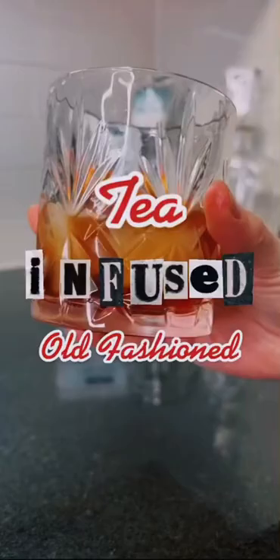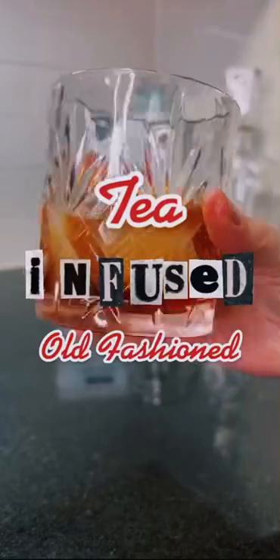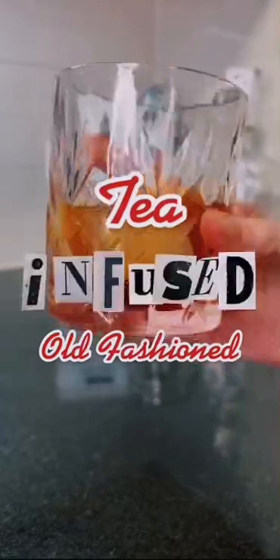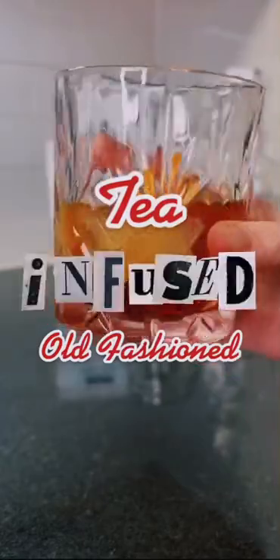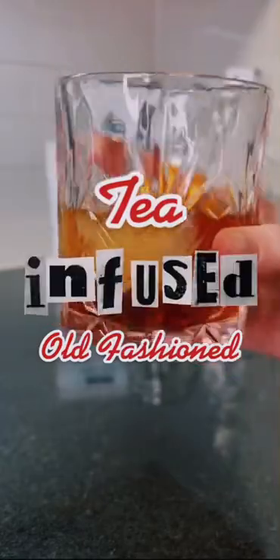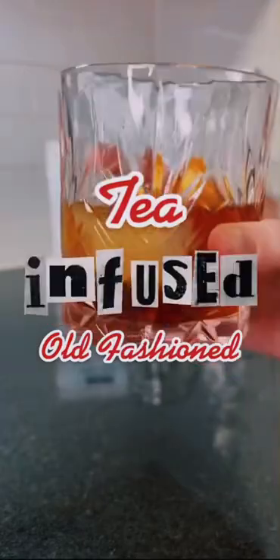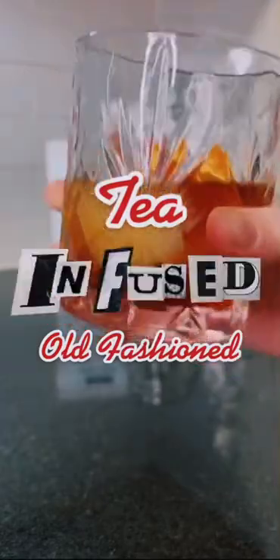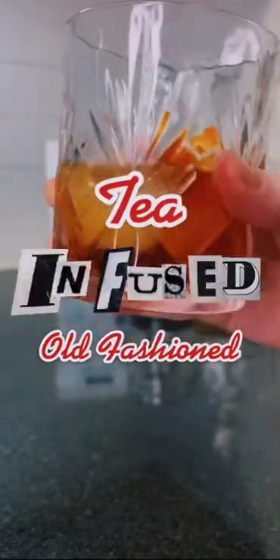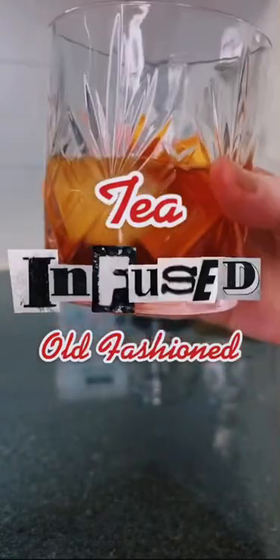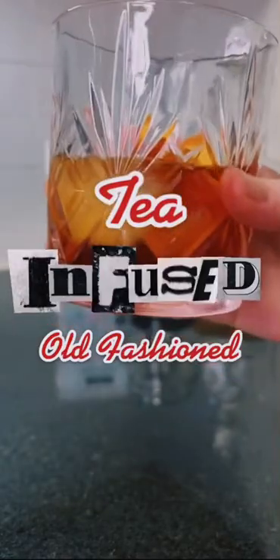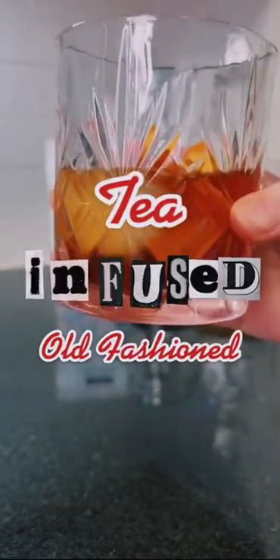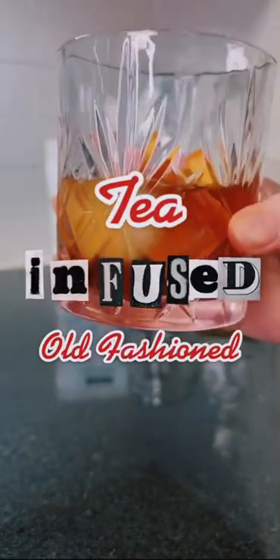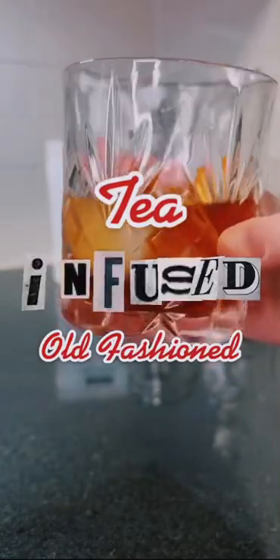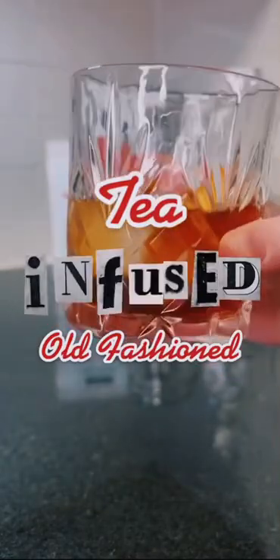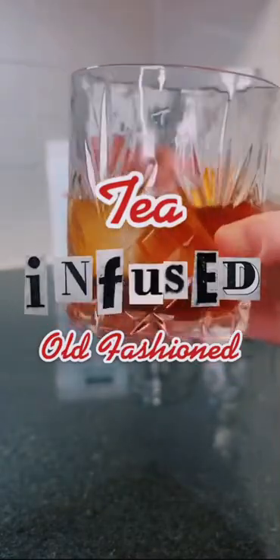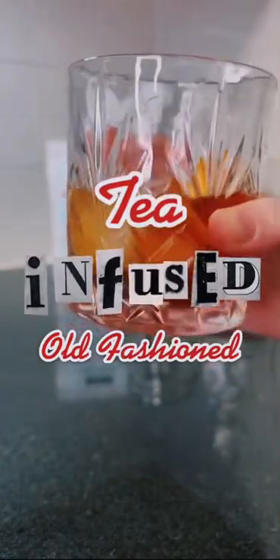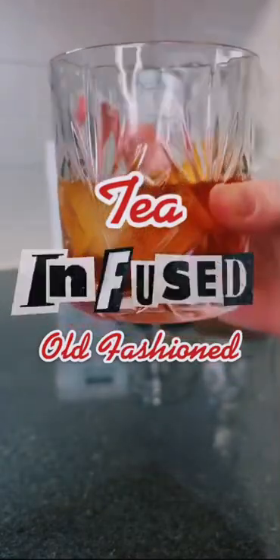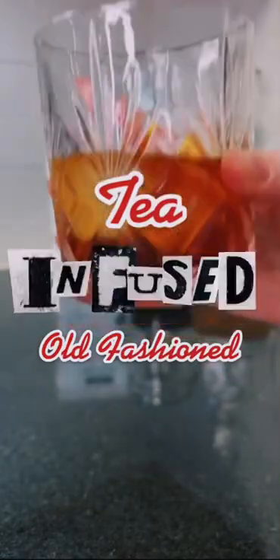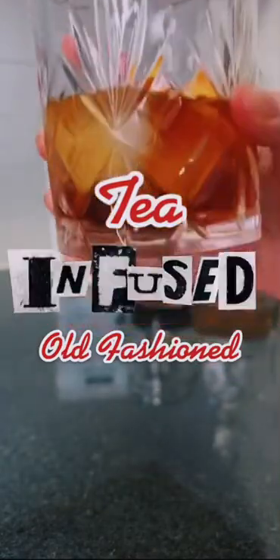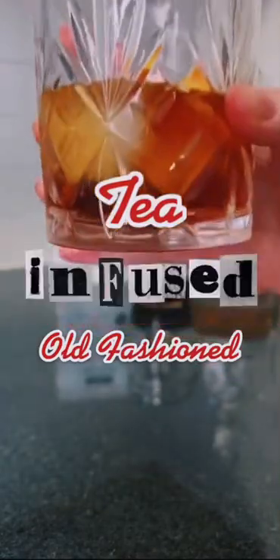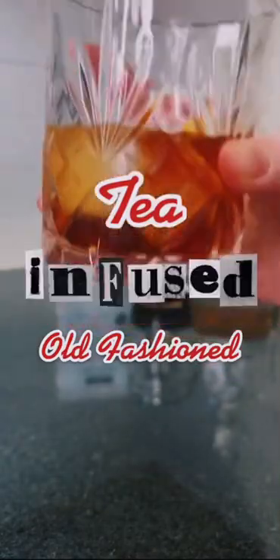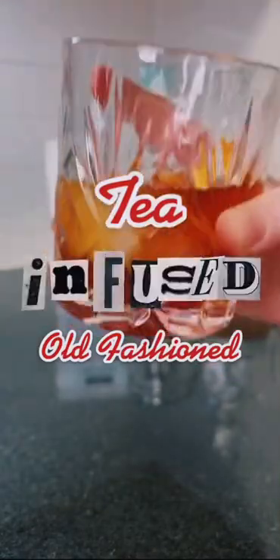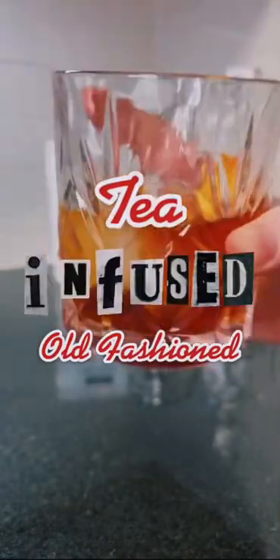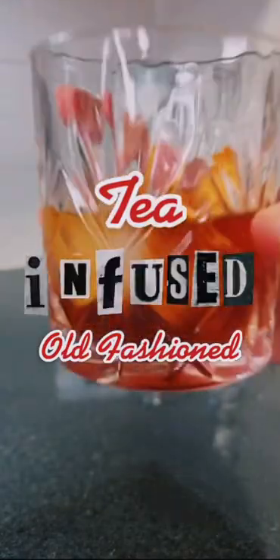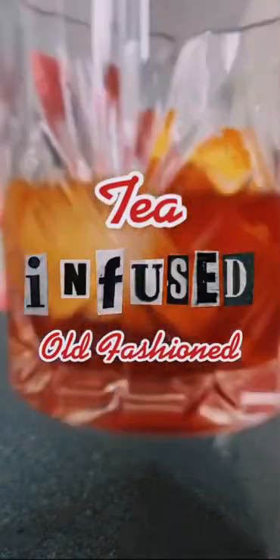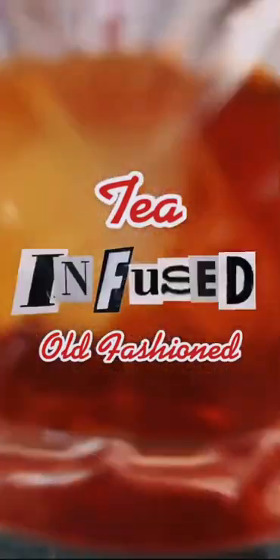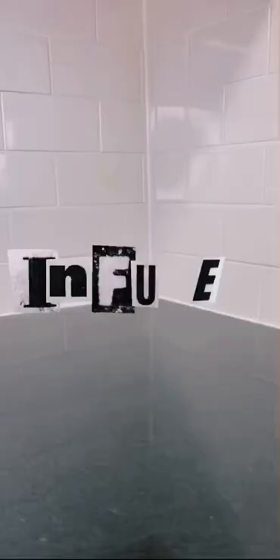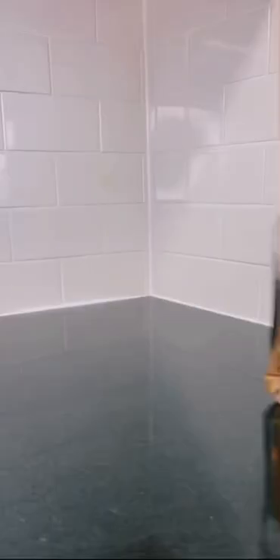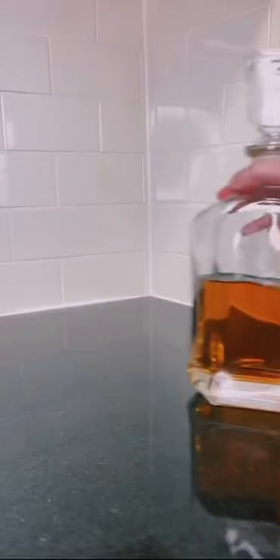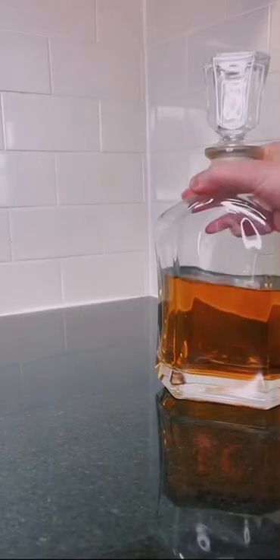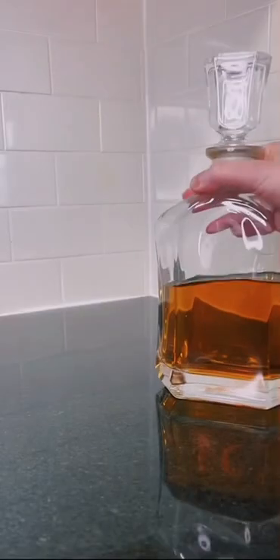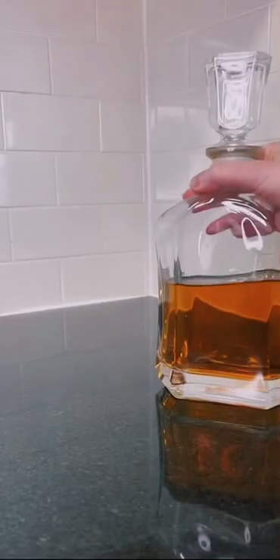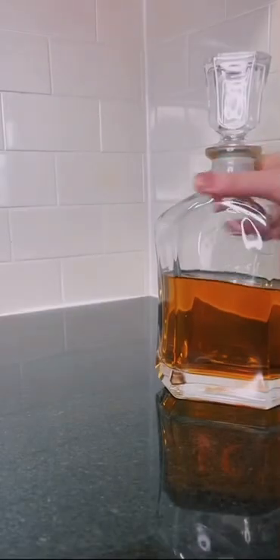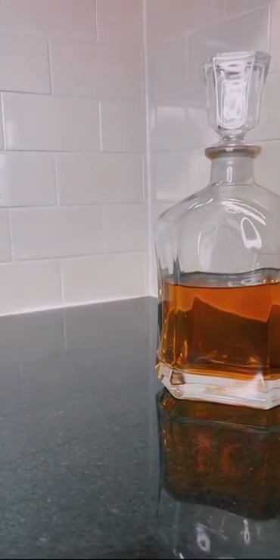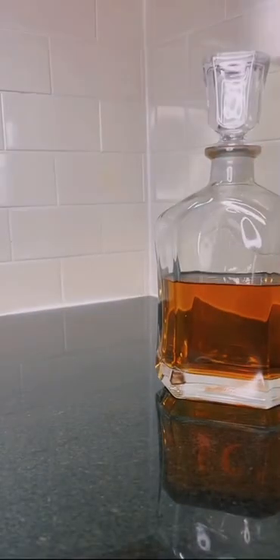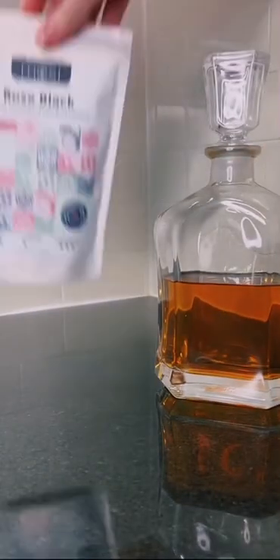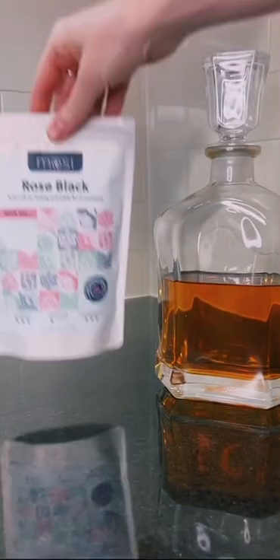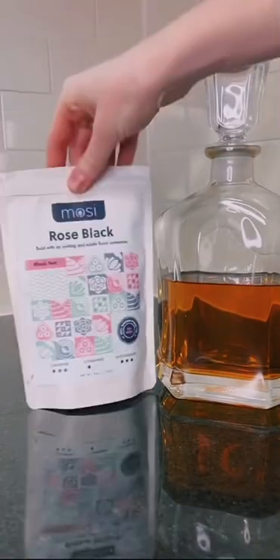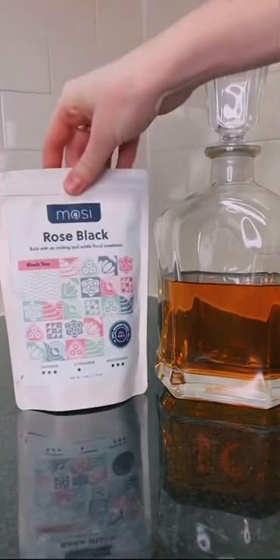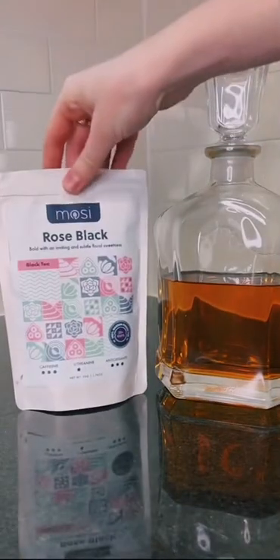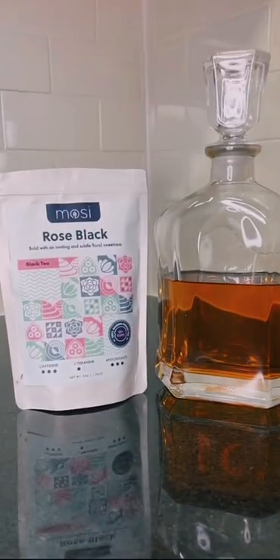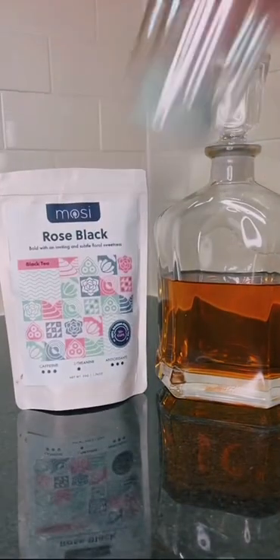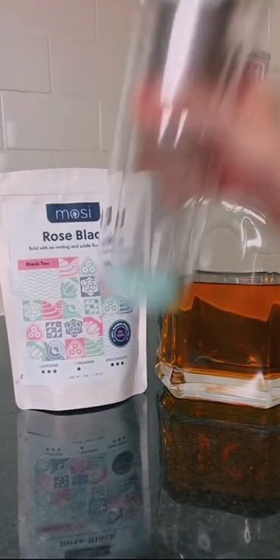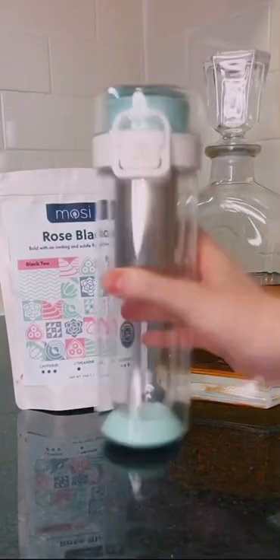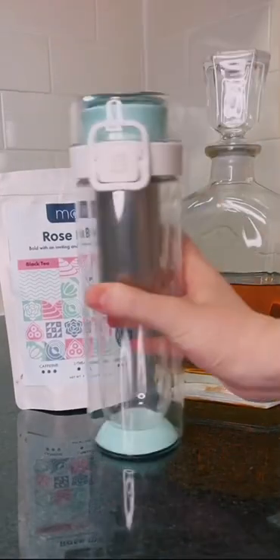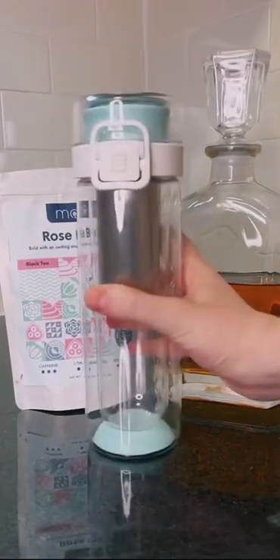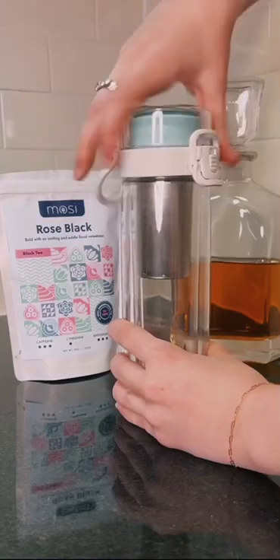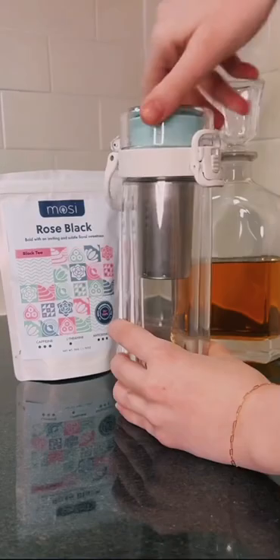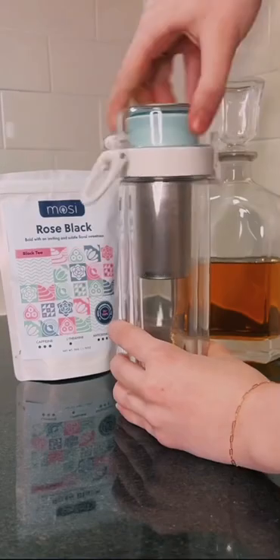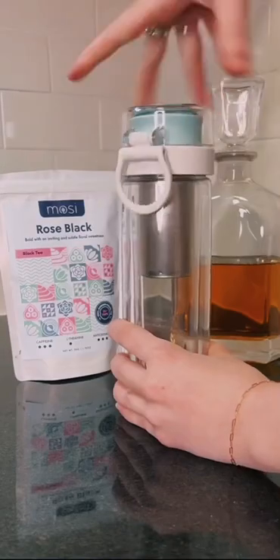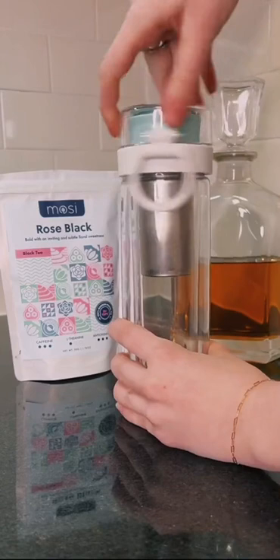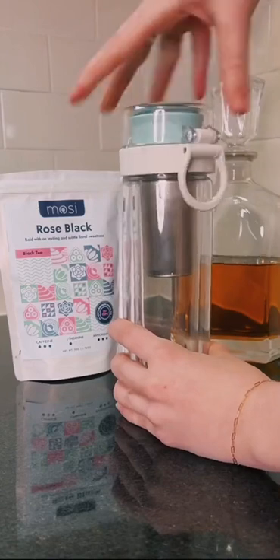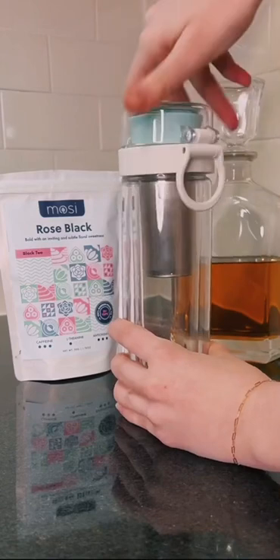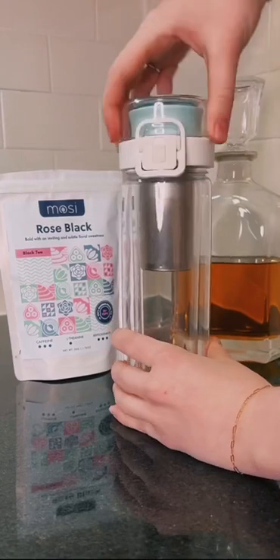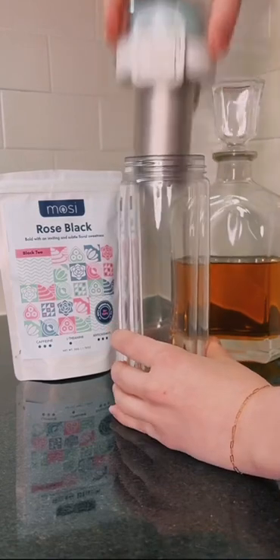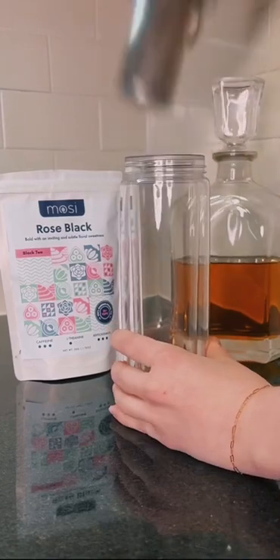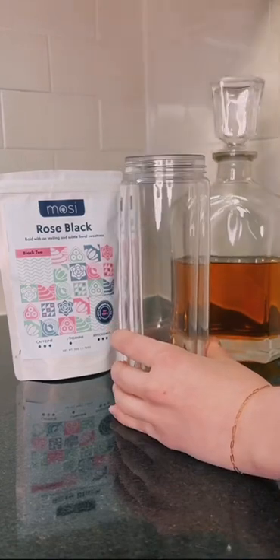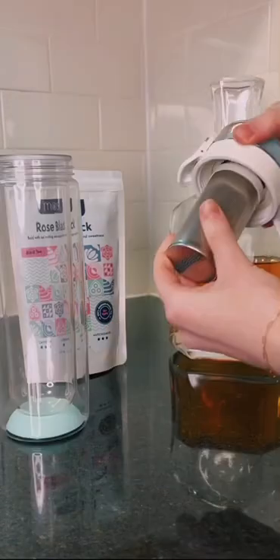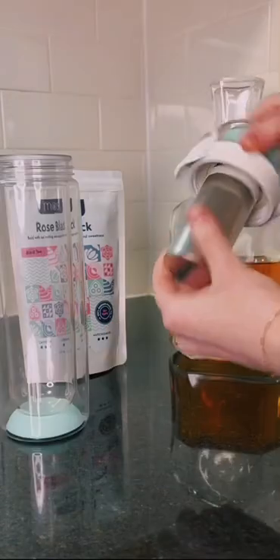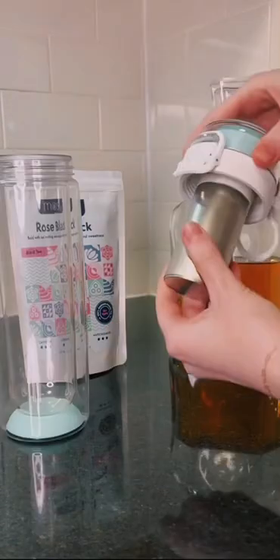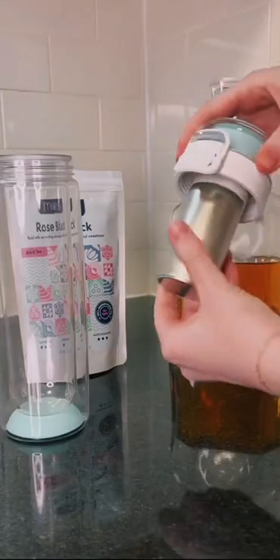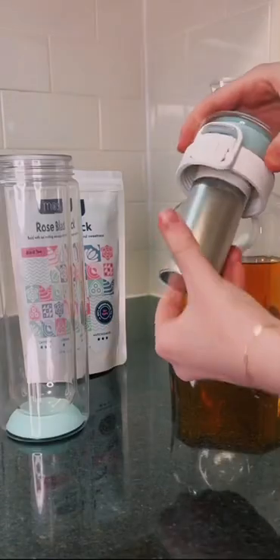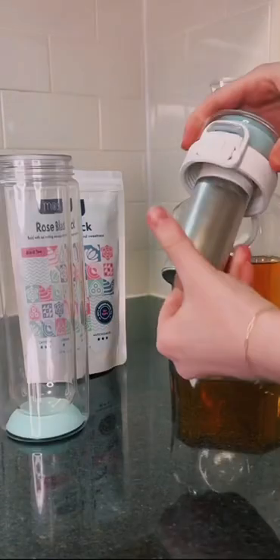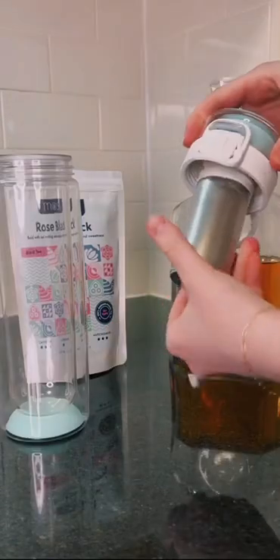Let's make a rose black tea infused old-fashioned. First, grab your favorite bourbon, some loose leaf black tea, and a mosey infuser.